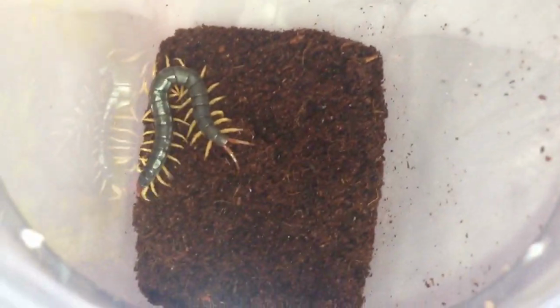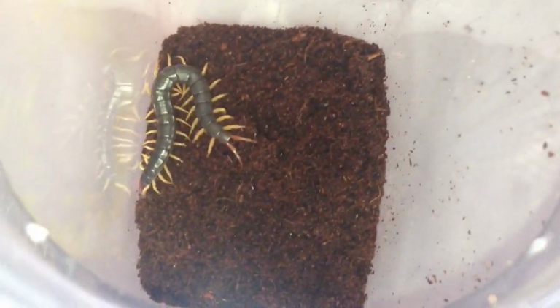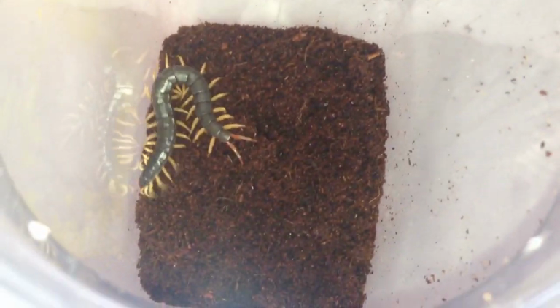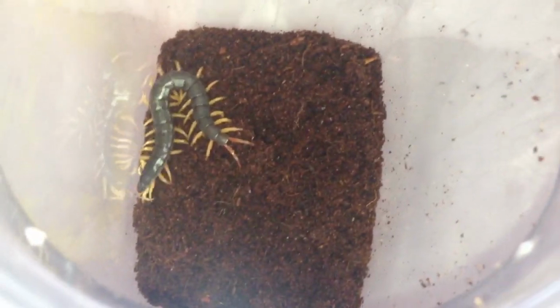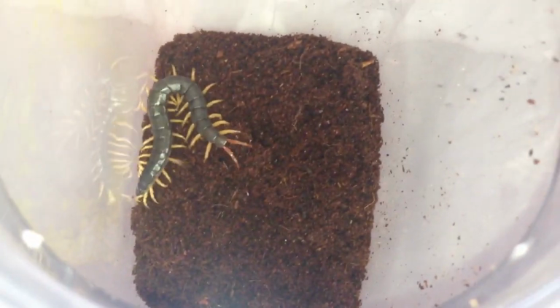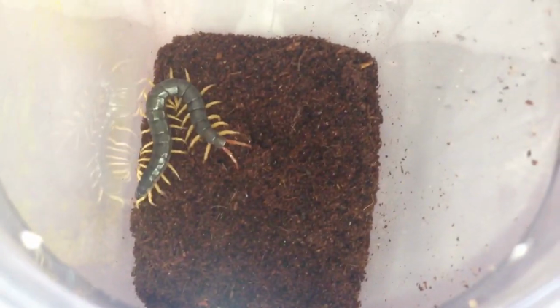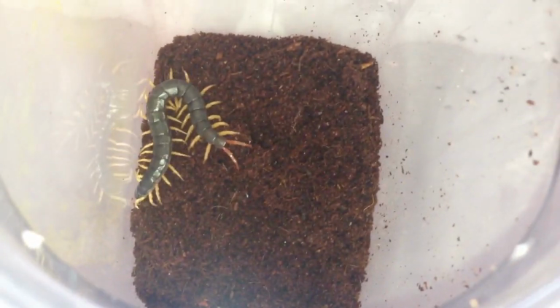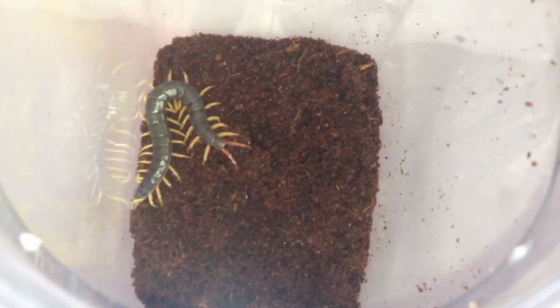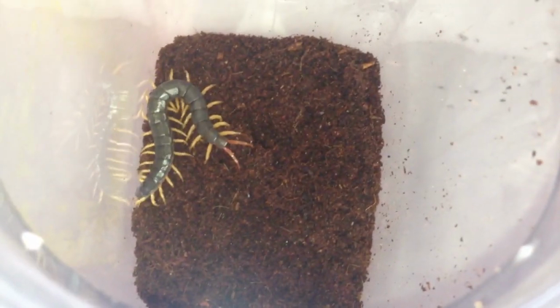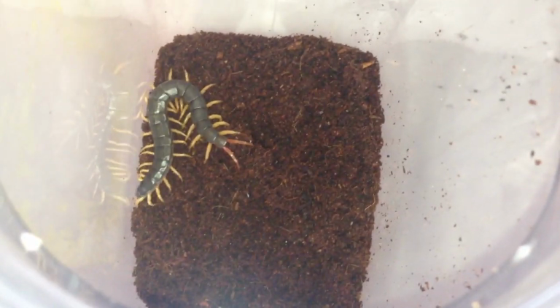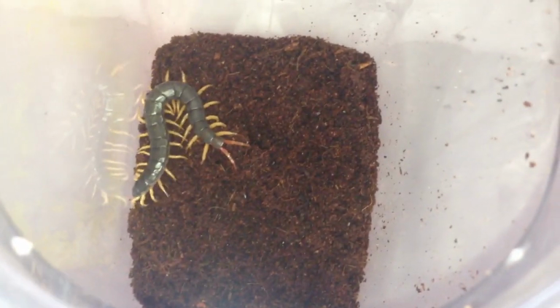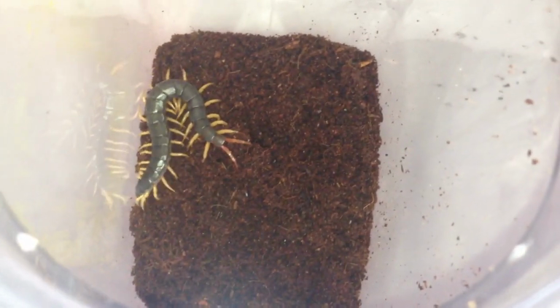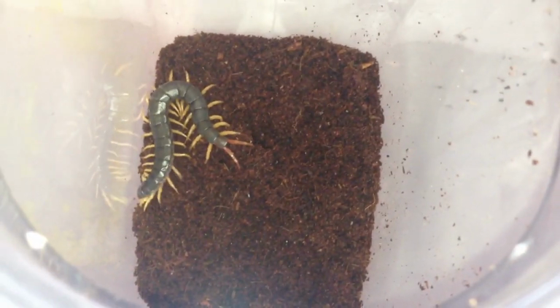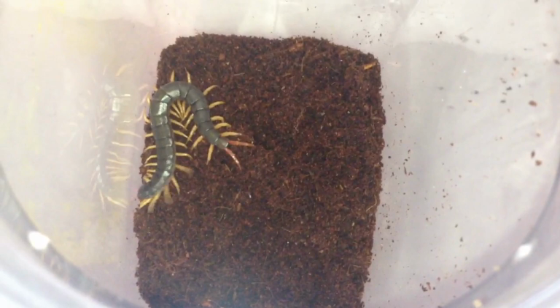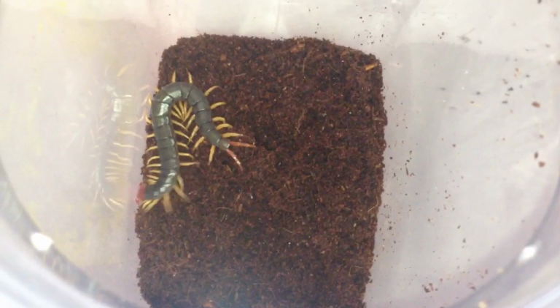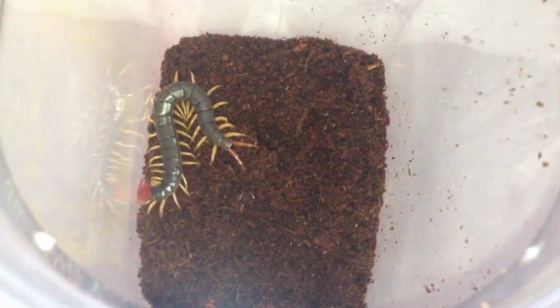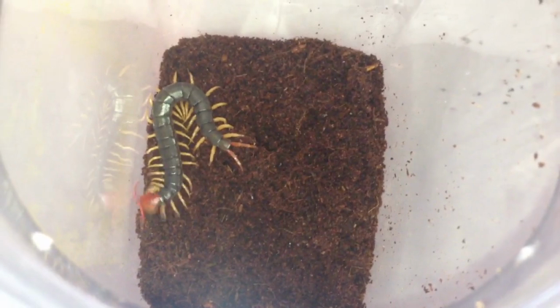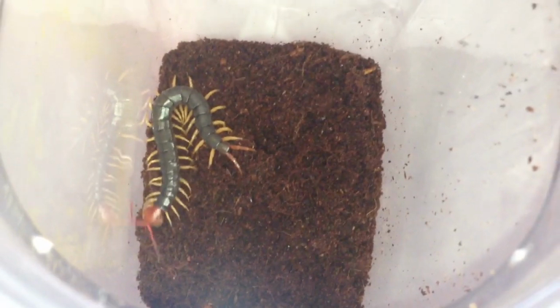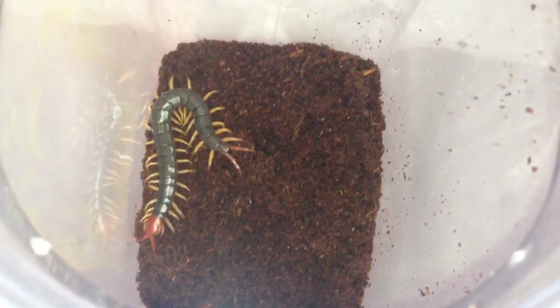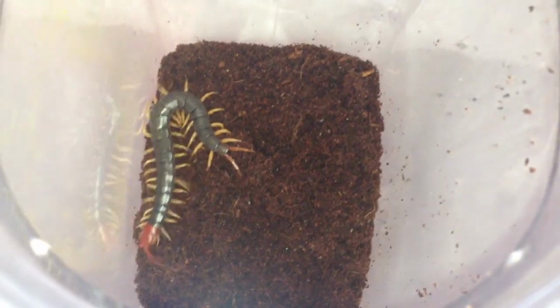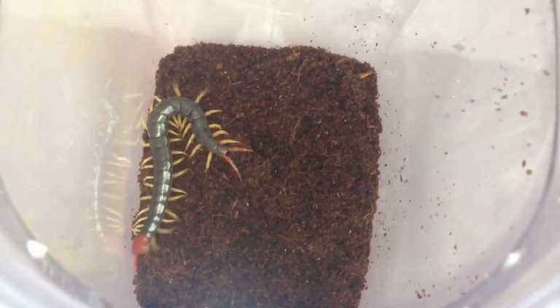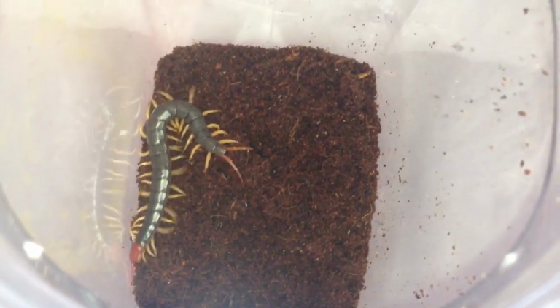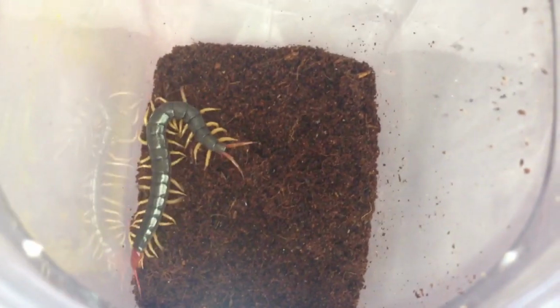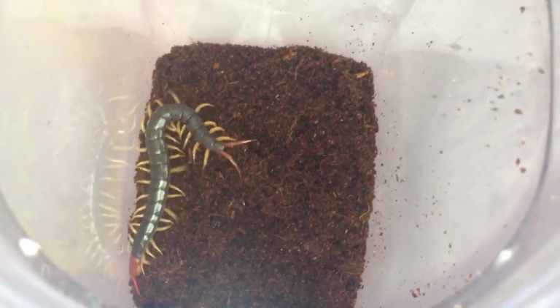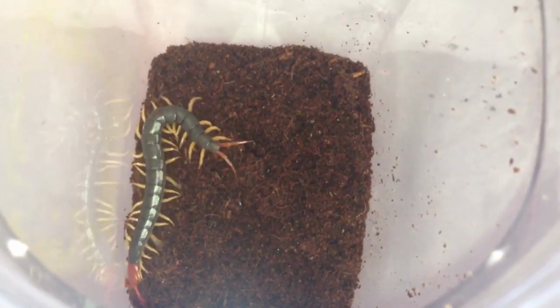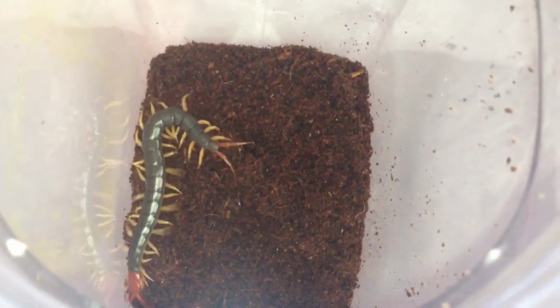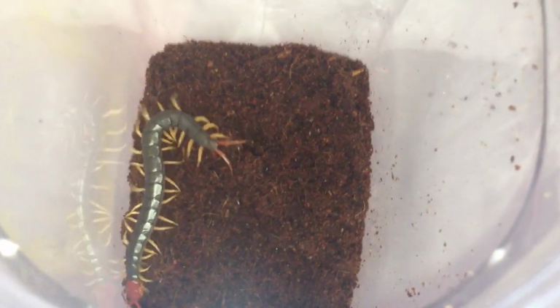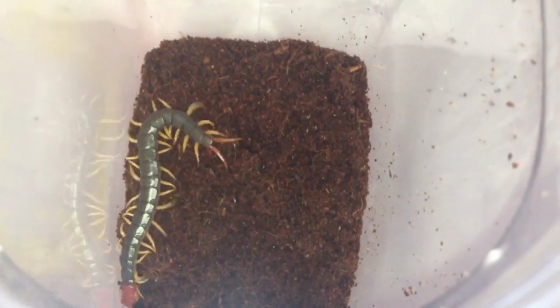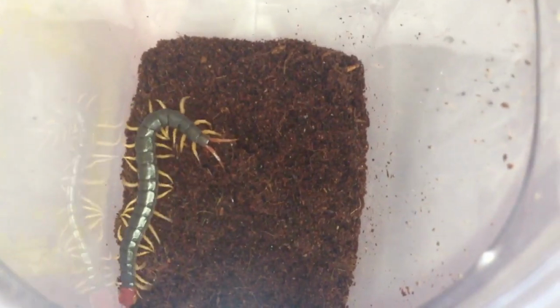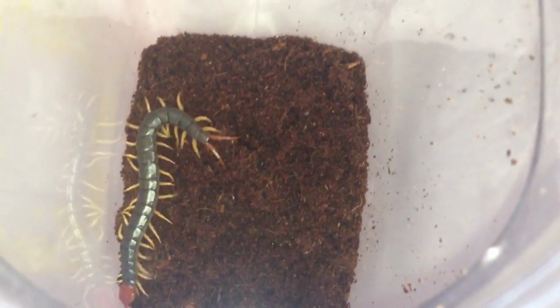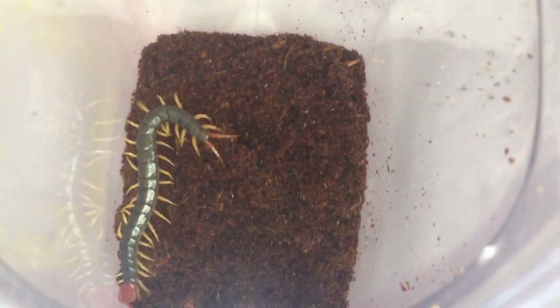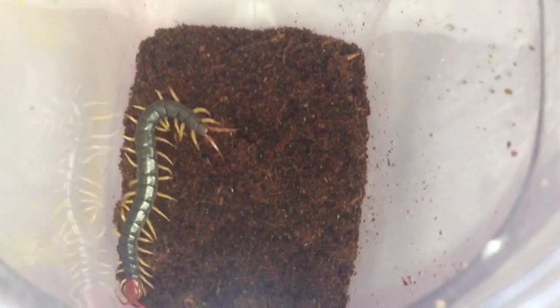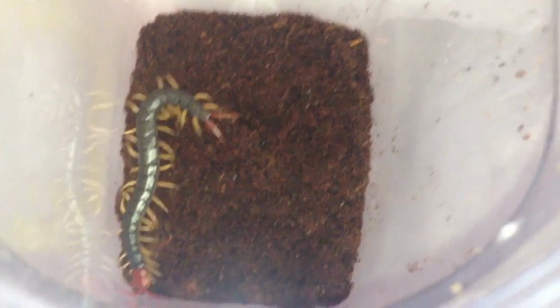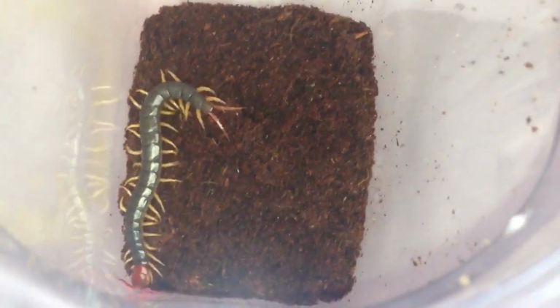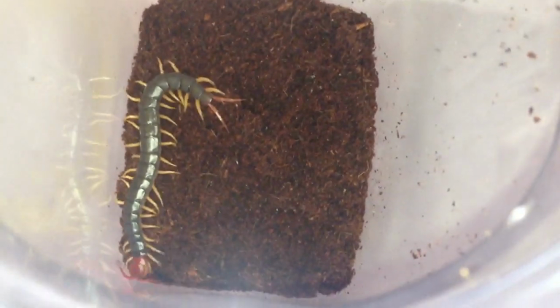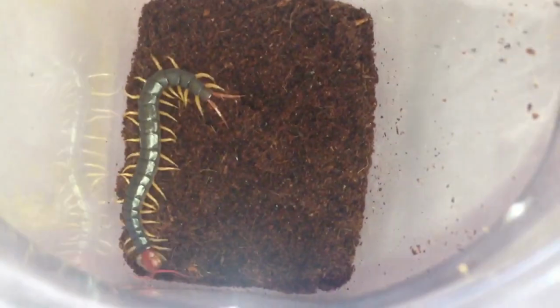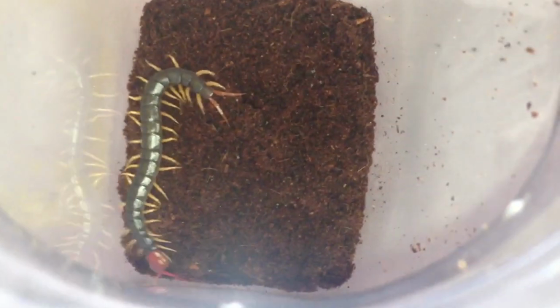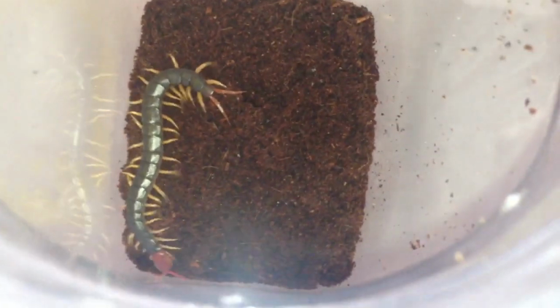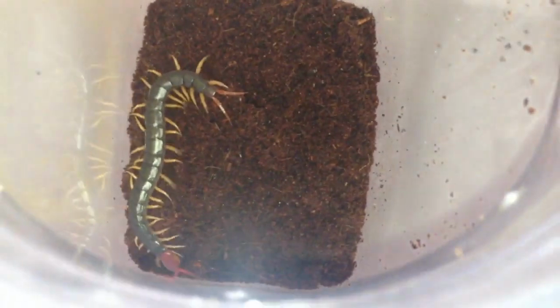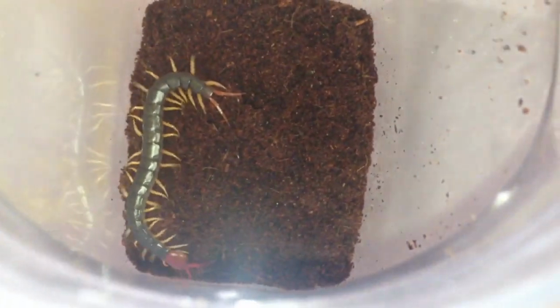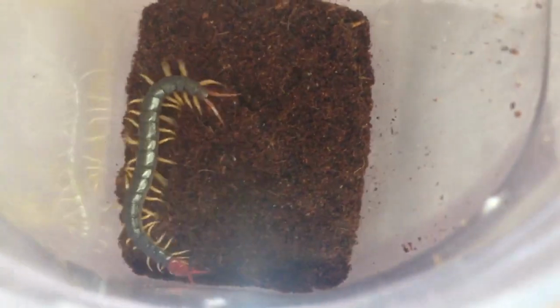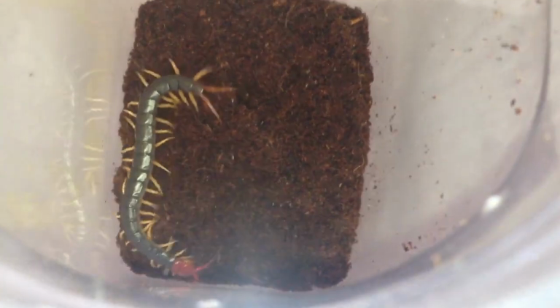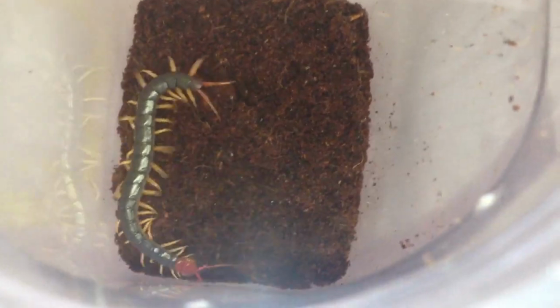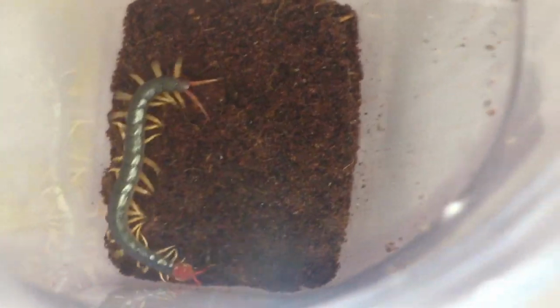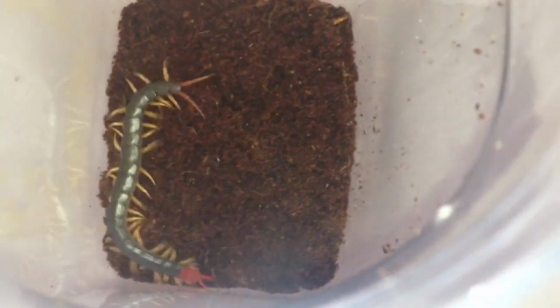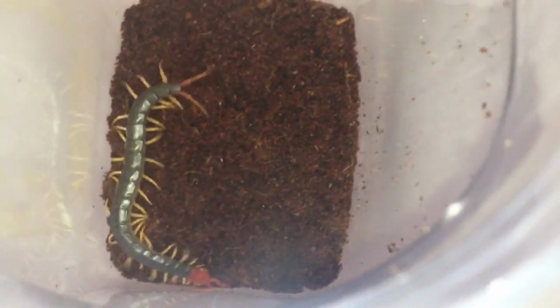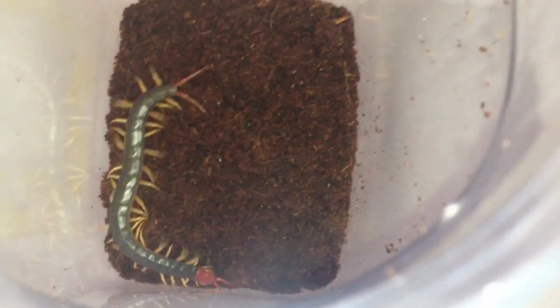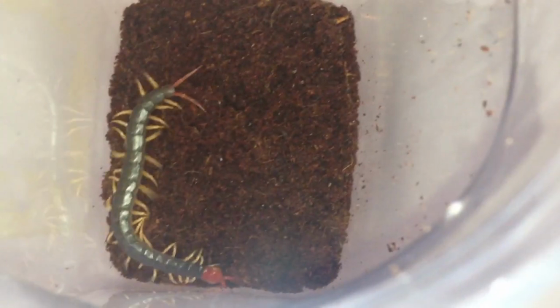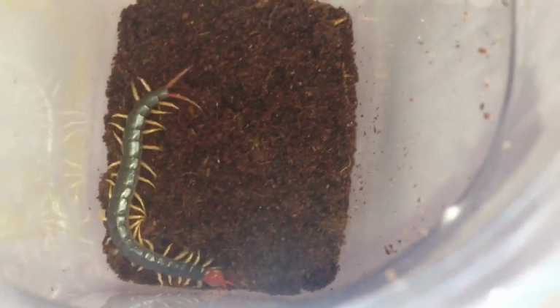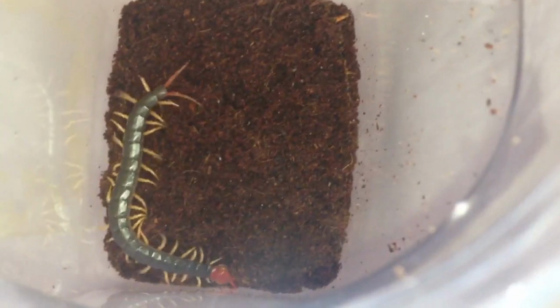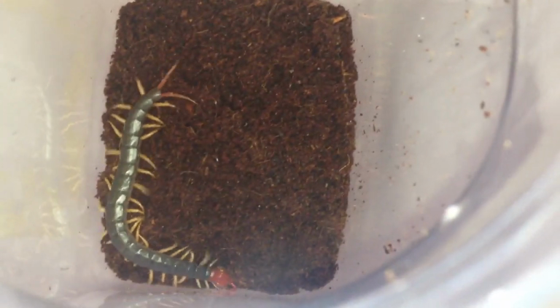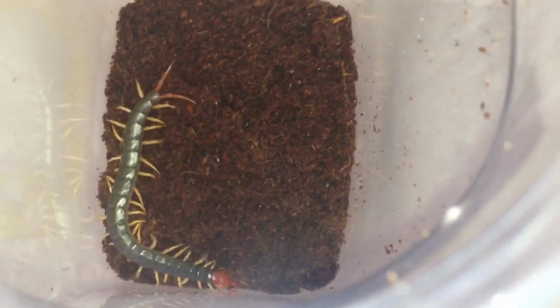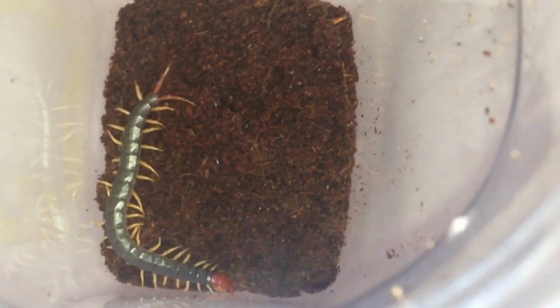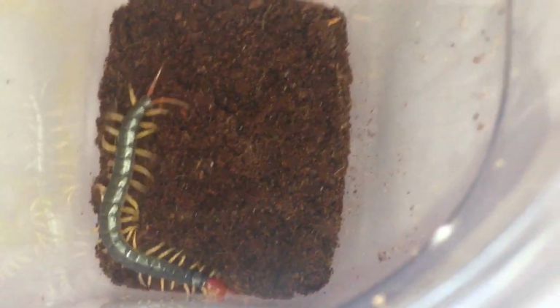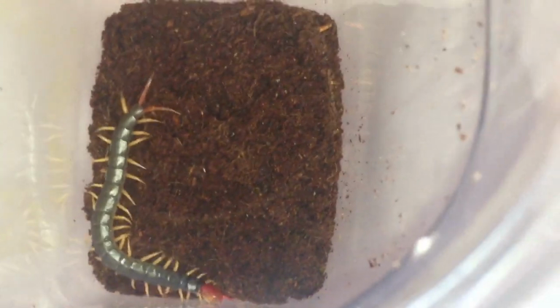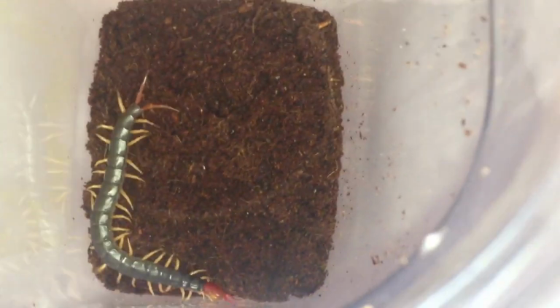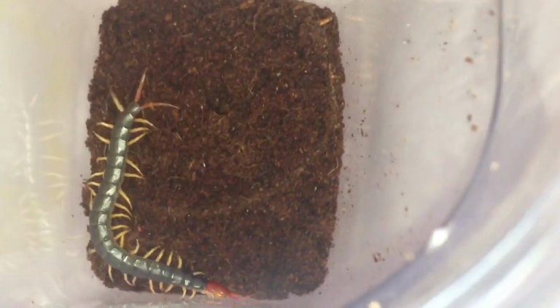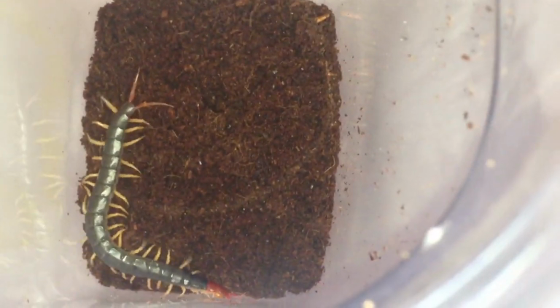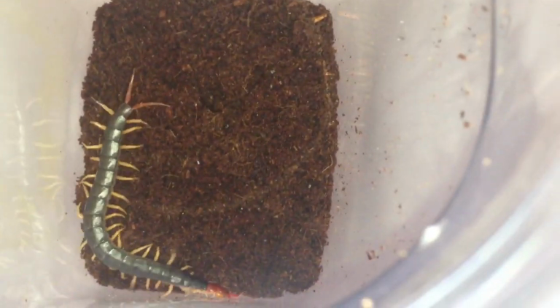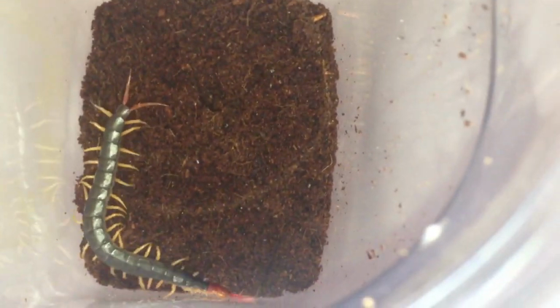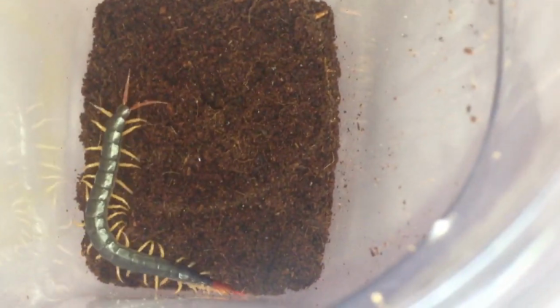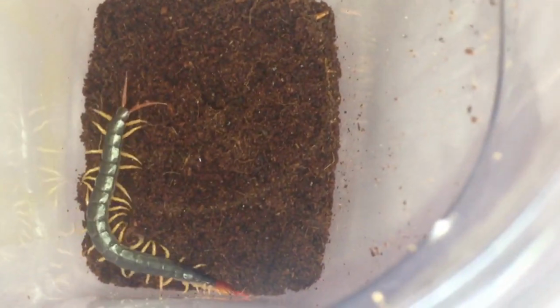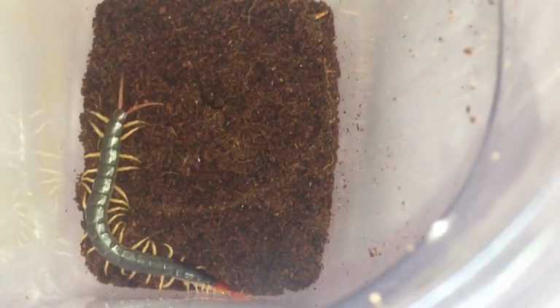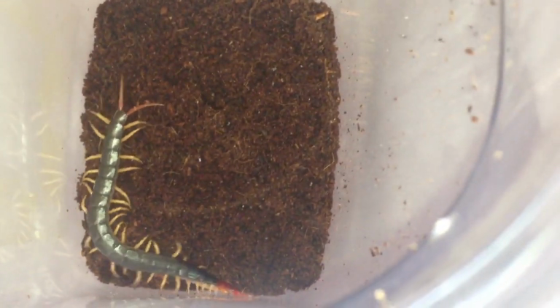That didn't go too bad at all. I enjoyed that. Really getting into my centipedes now.